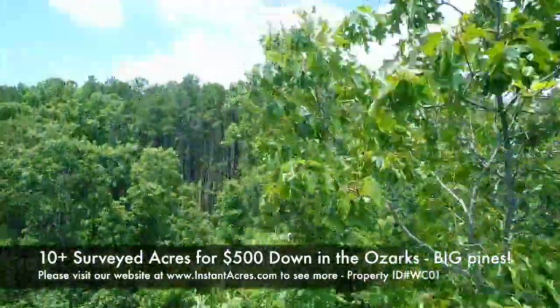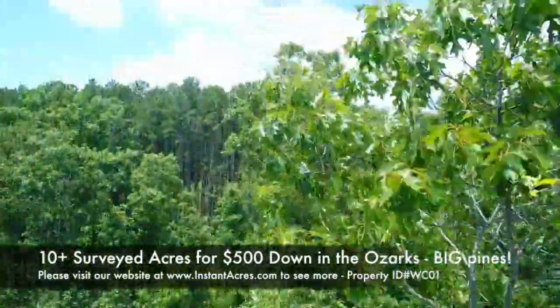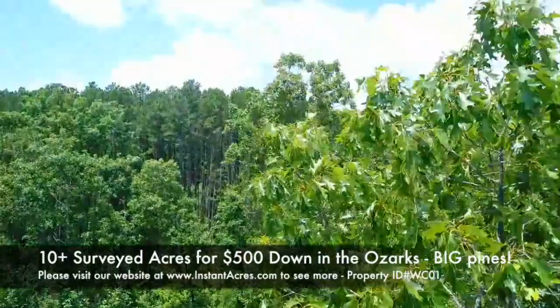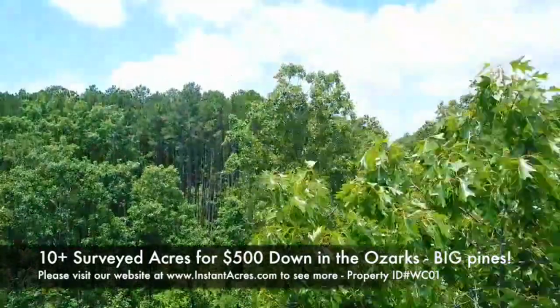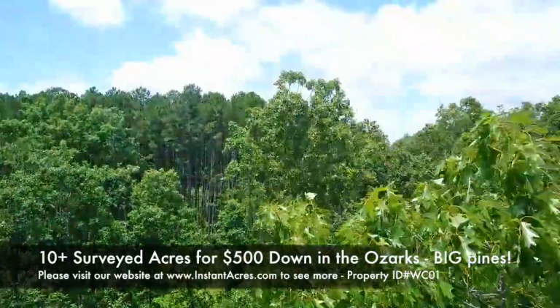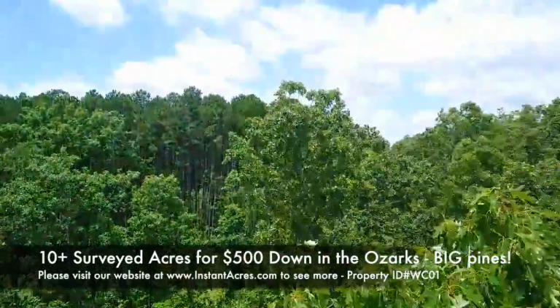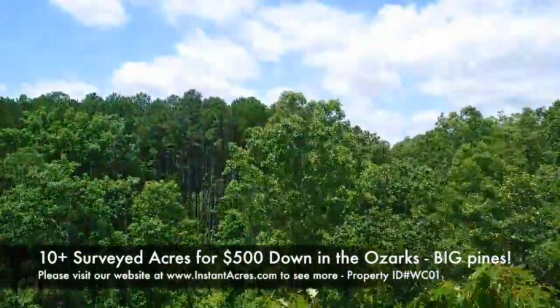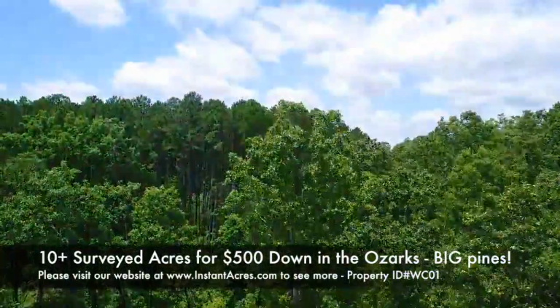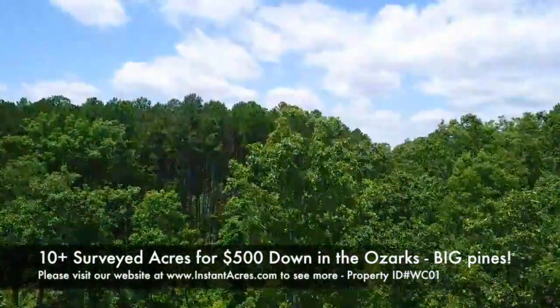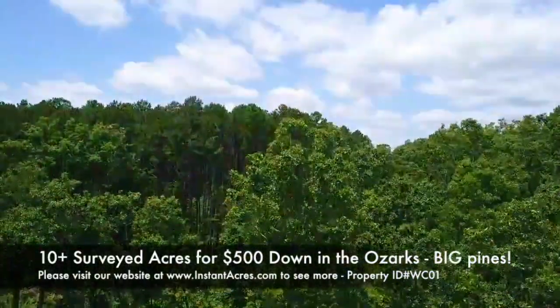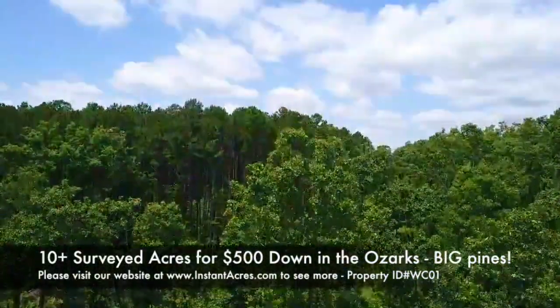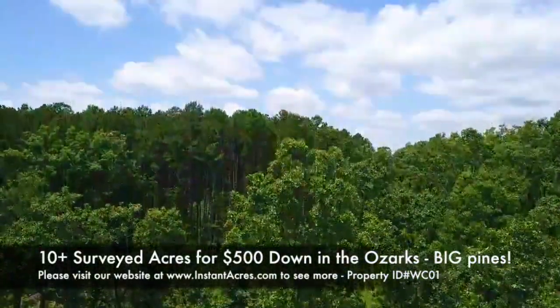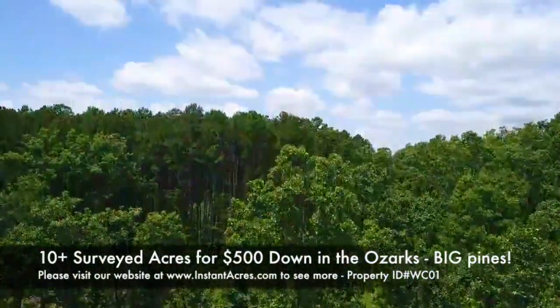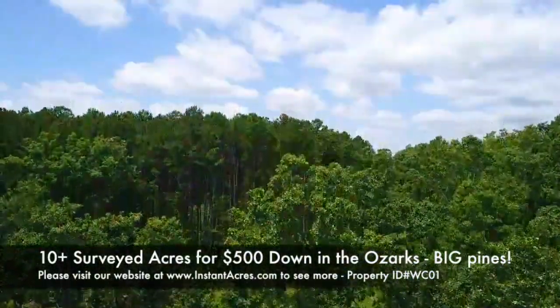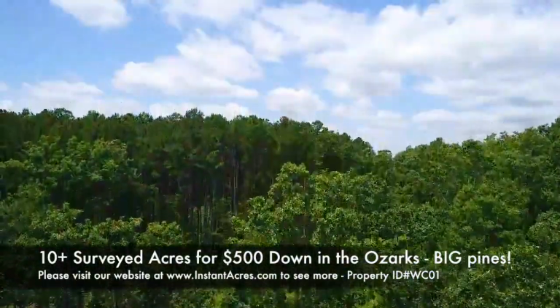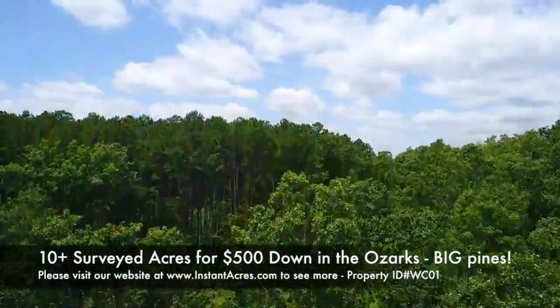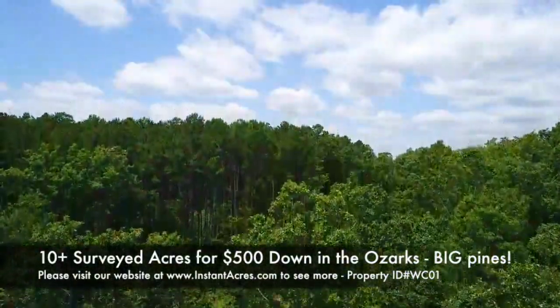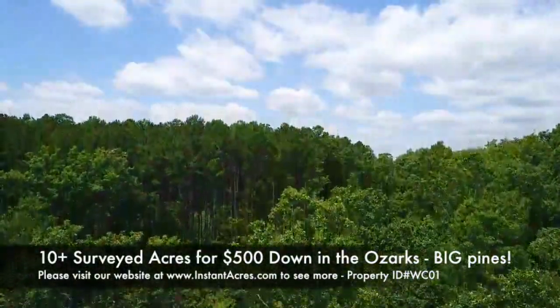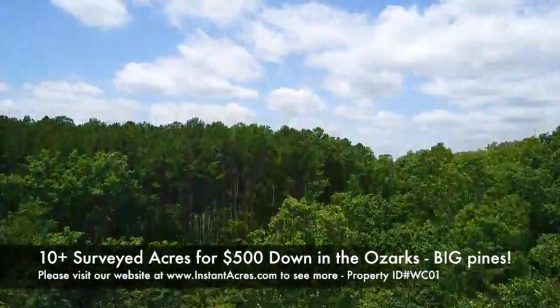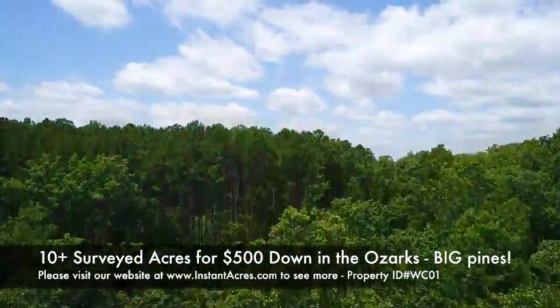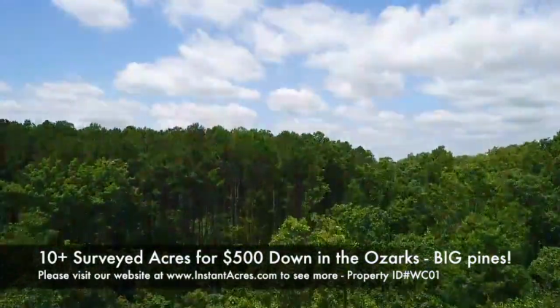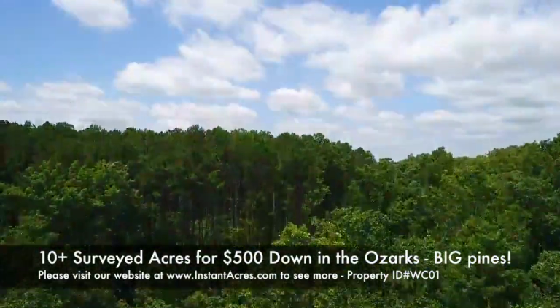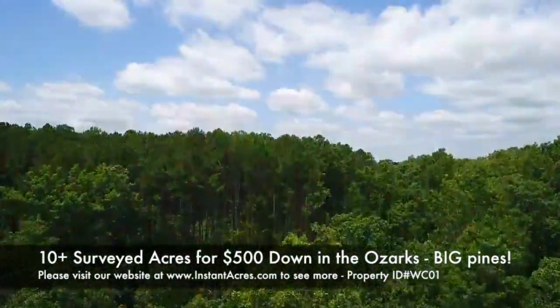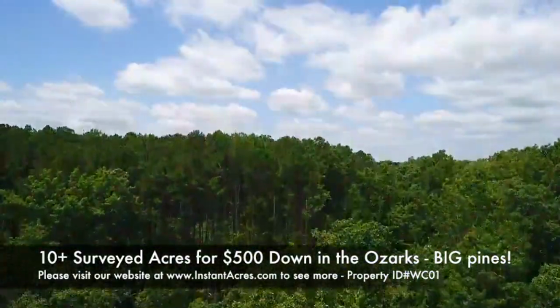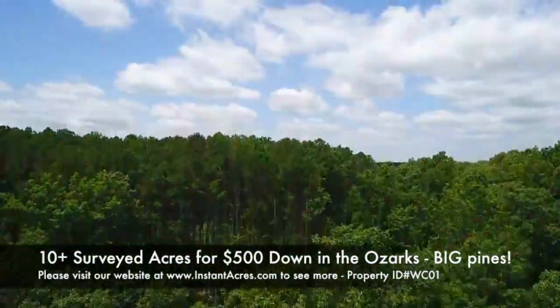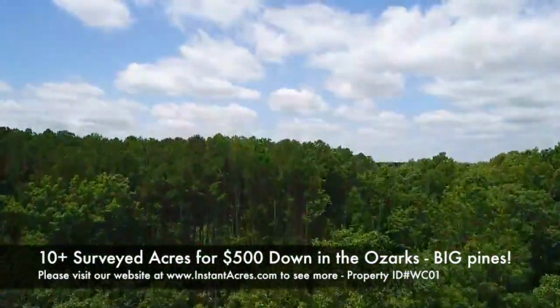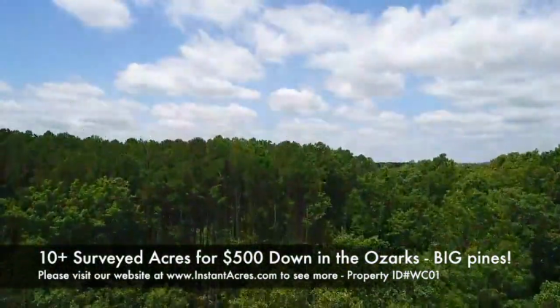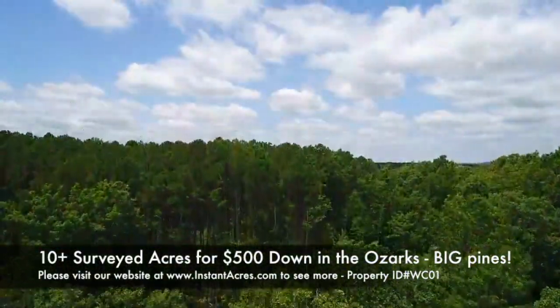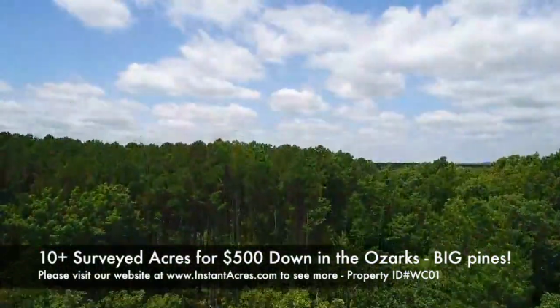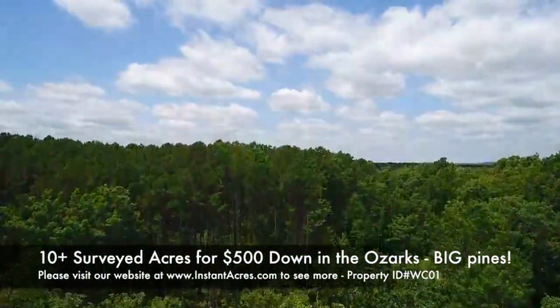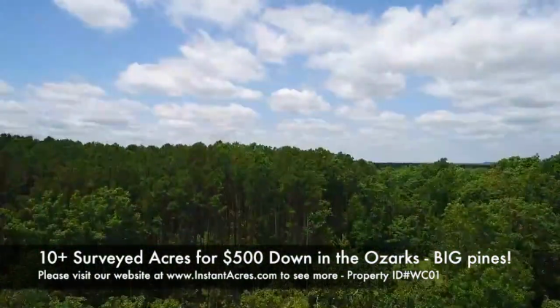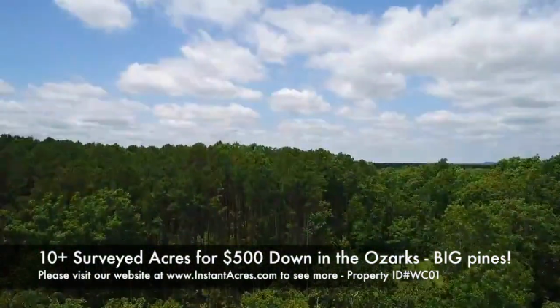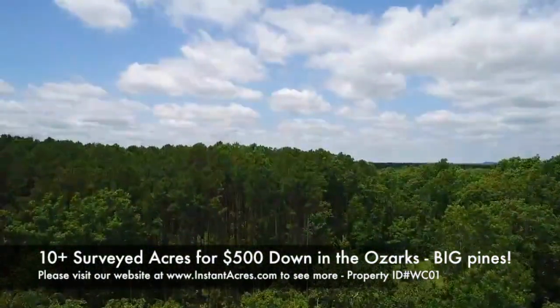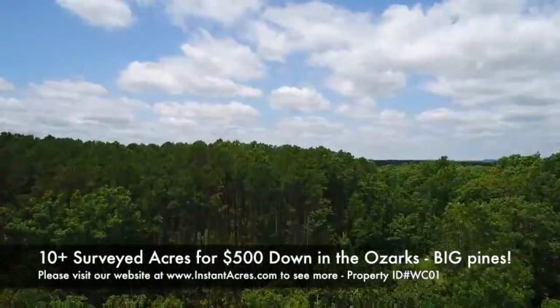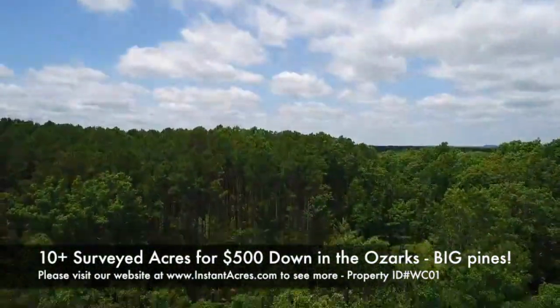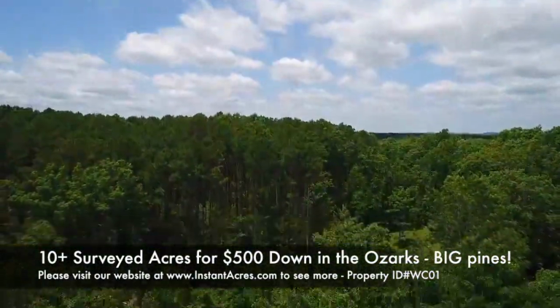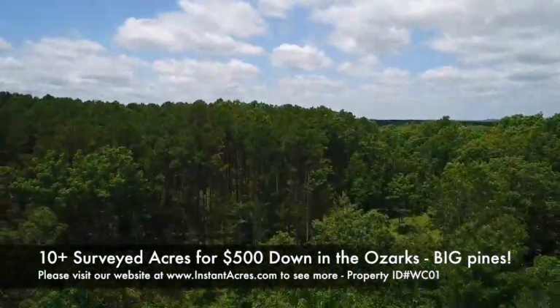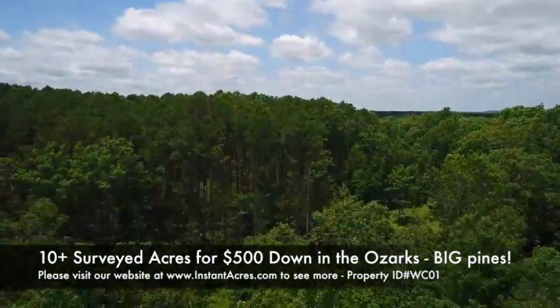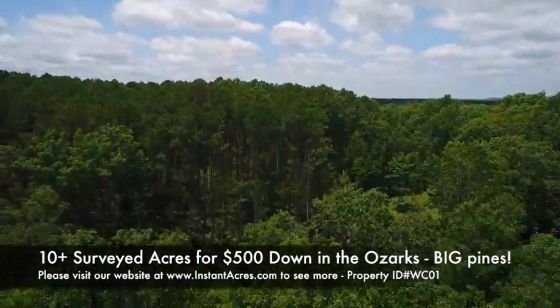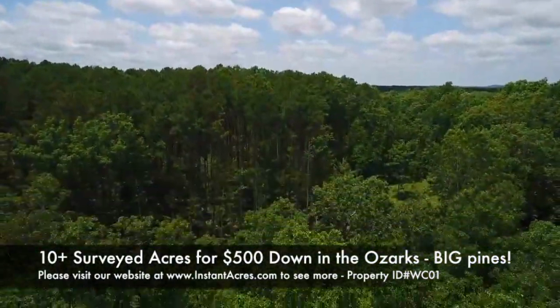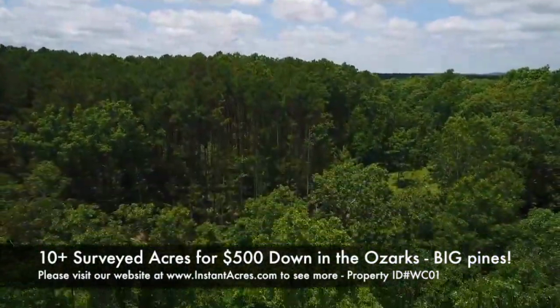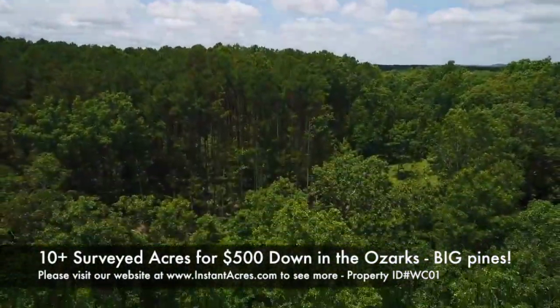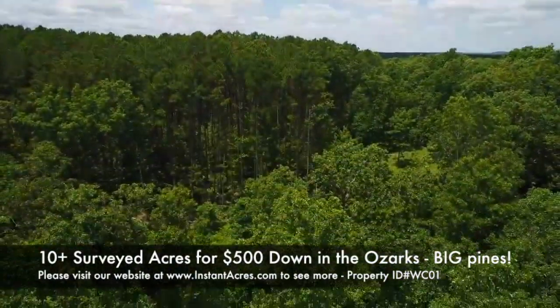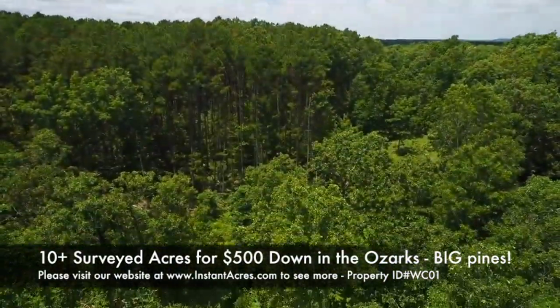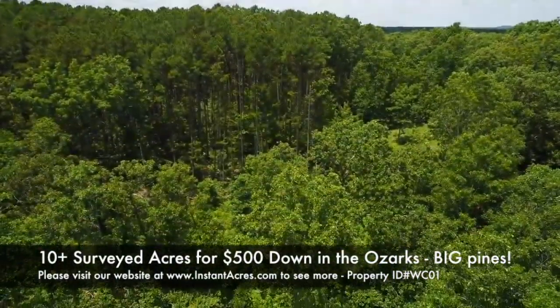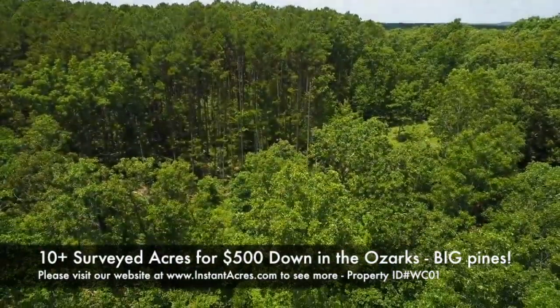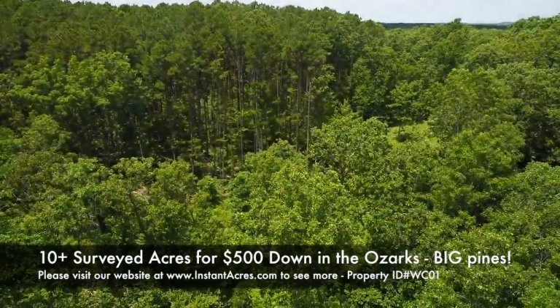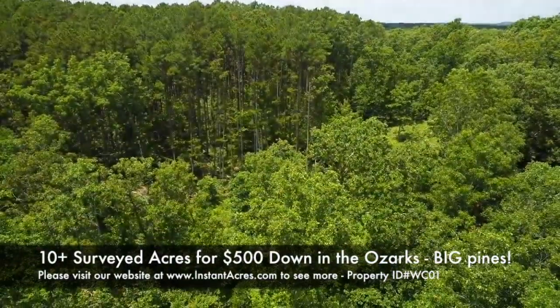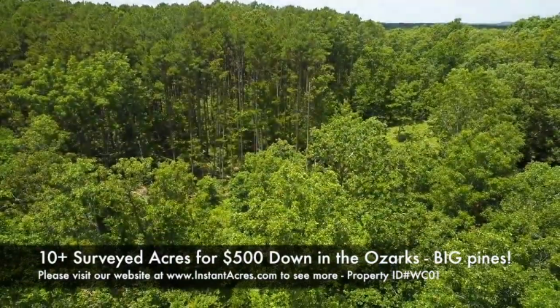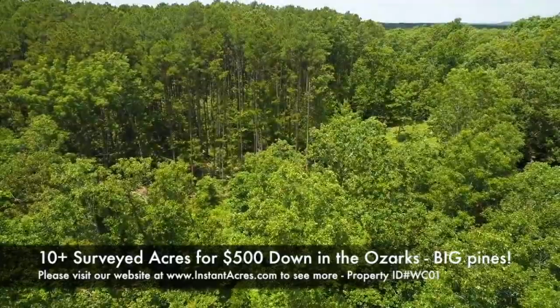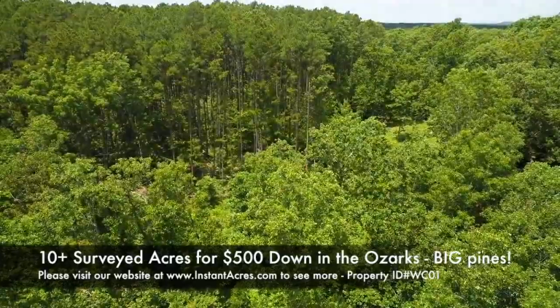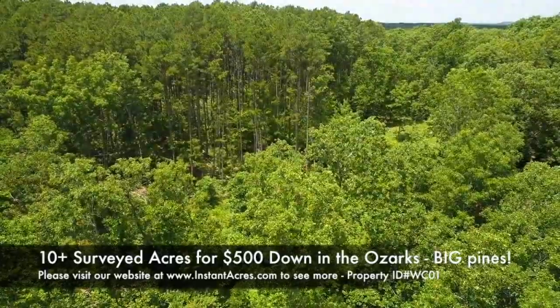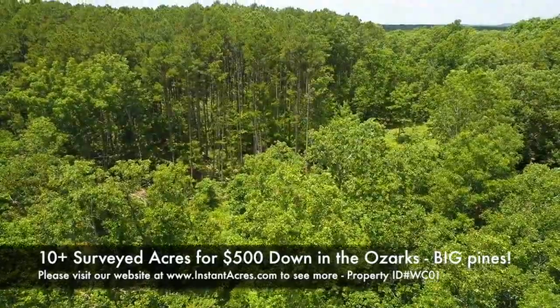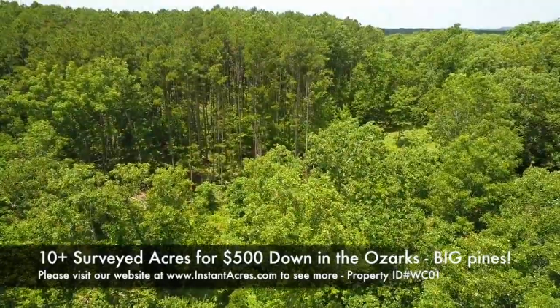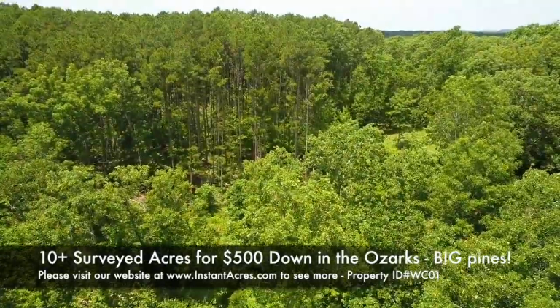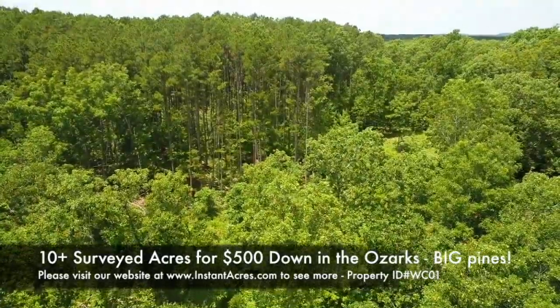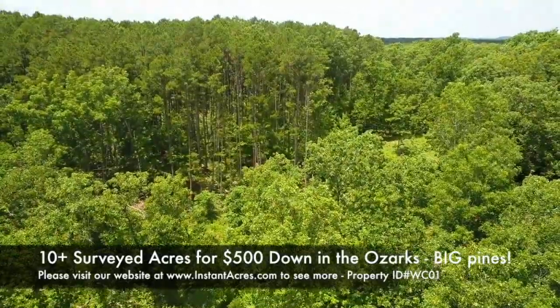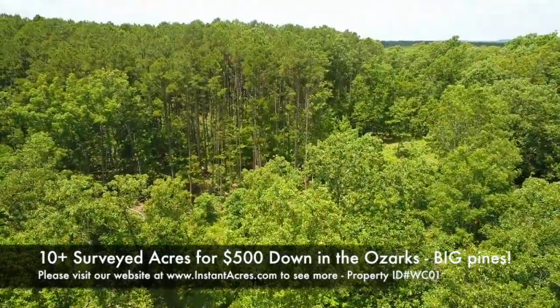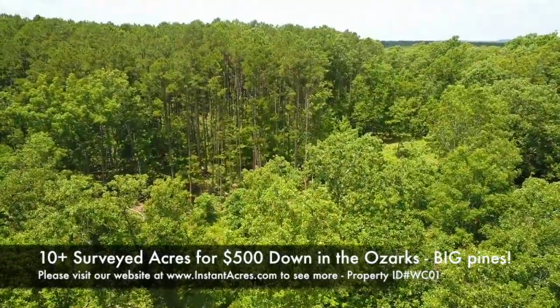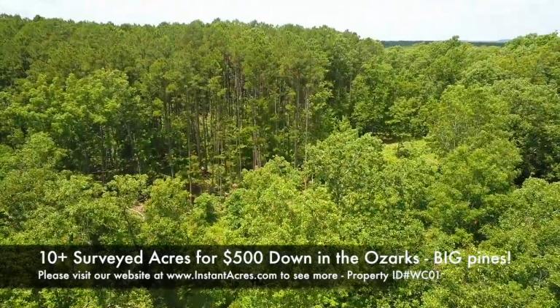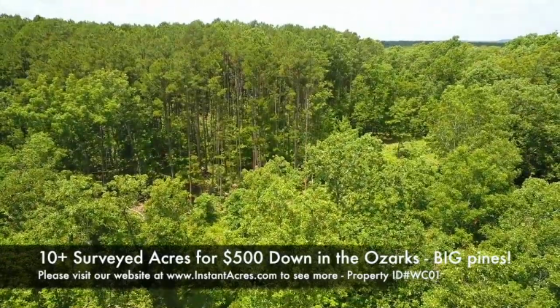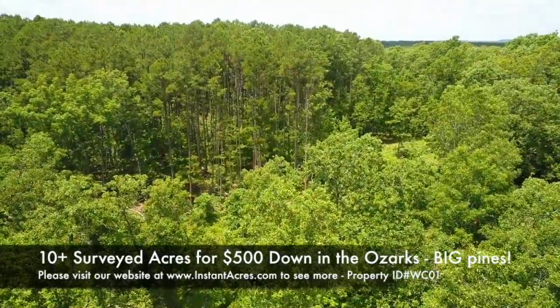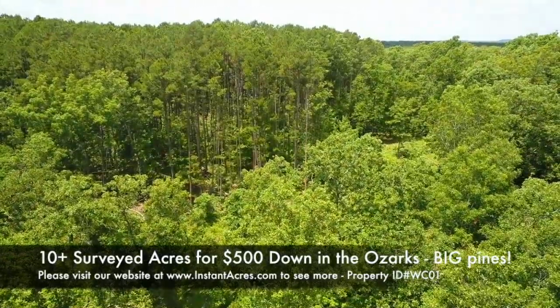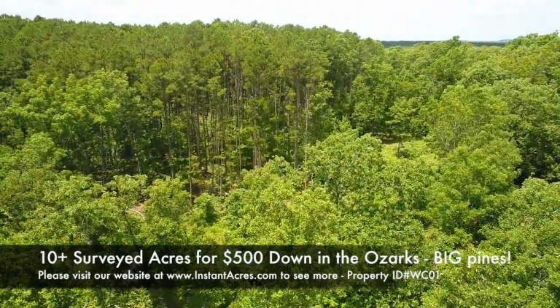Track 1 is over 10 acres in size — it's about 10.8, almost 10.9 acres.